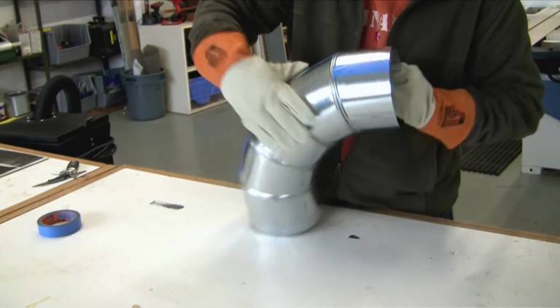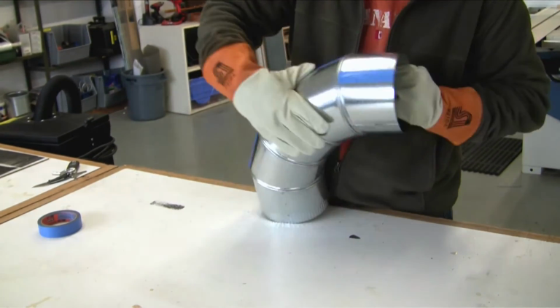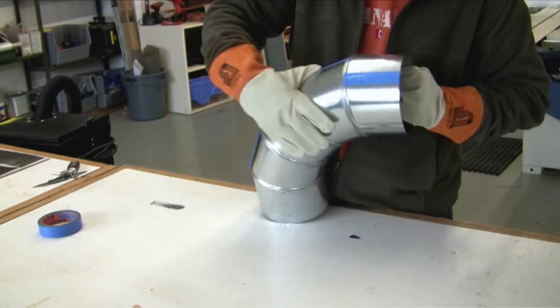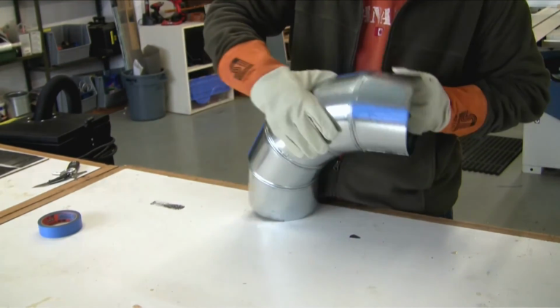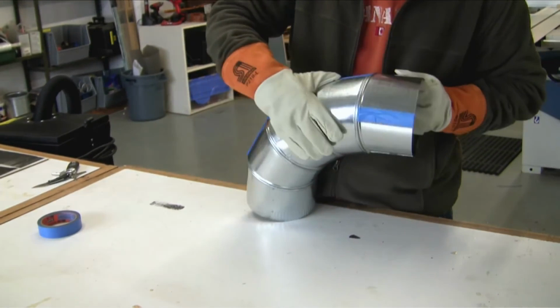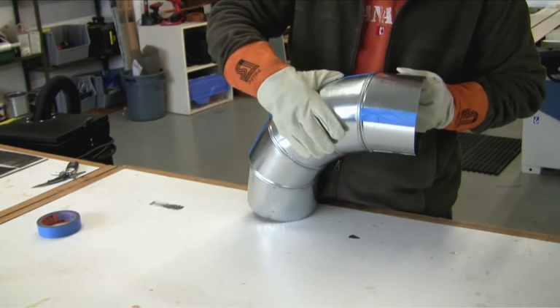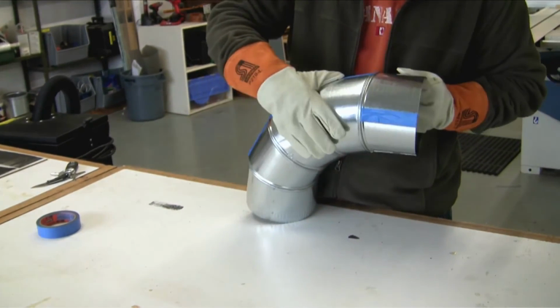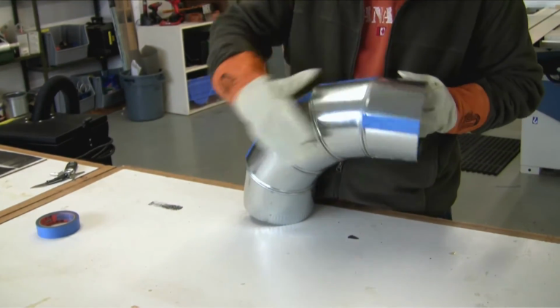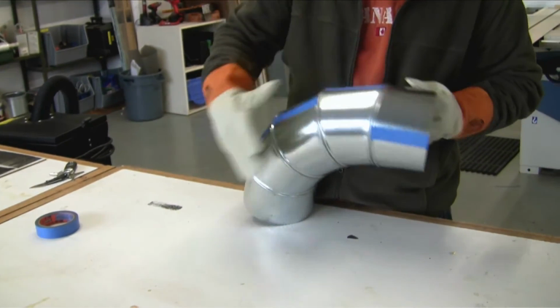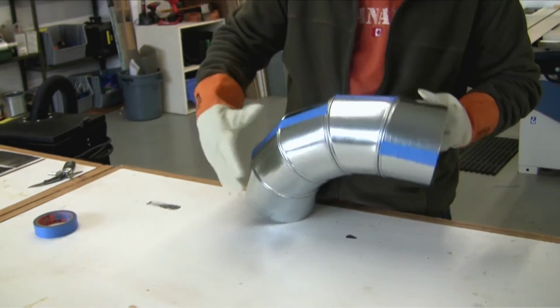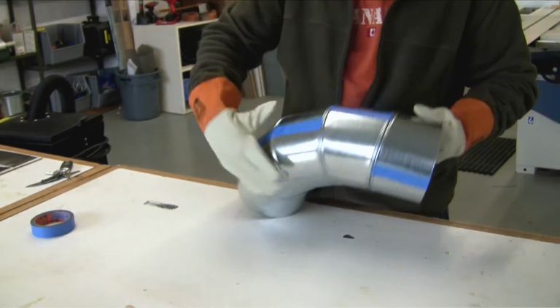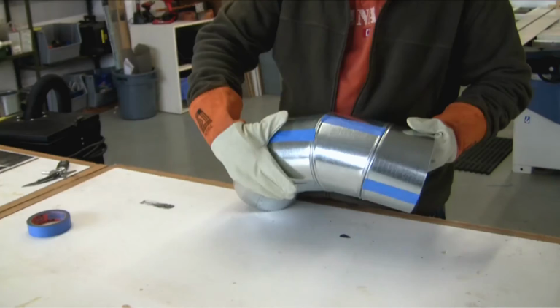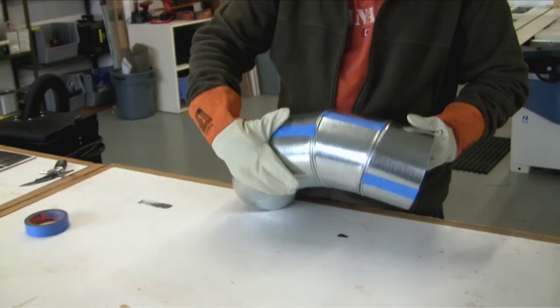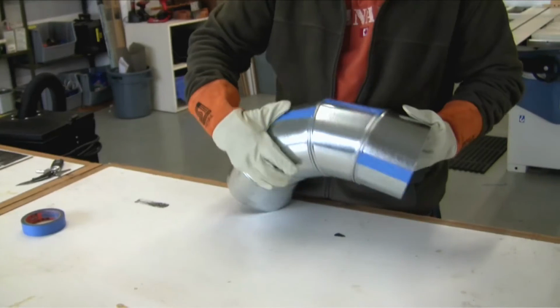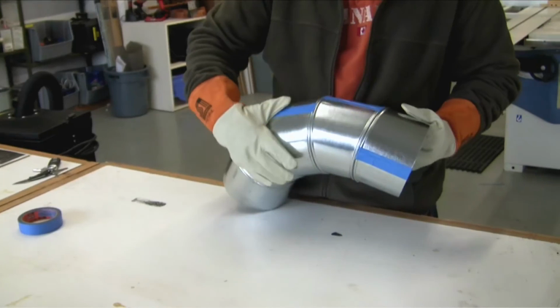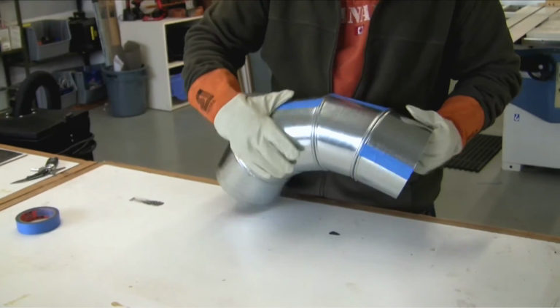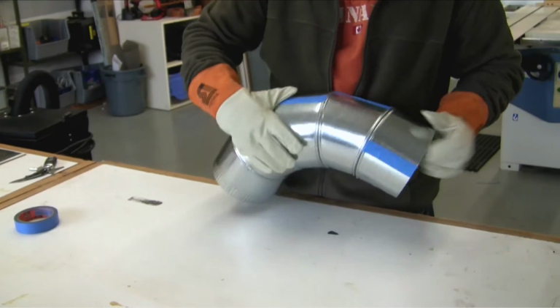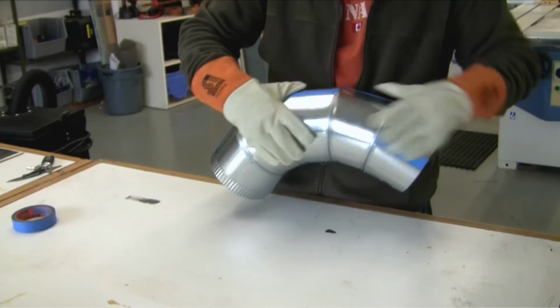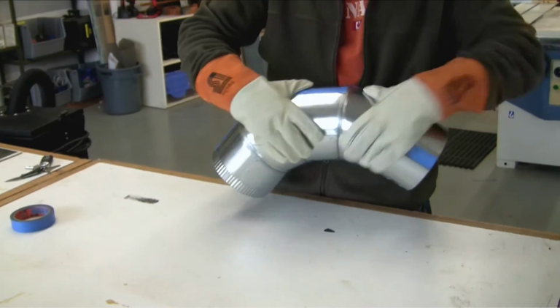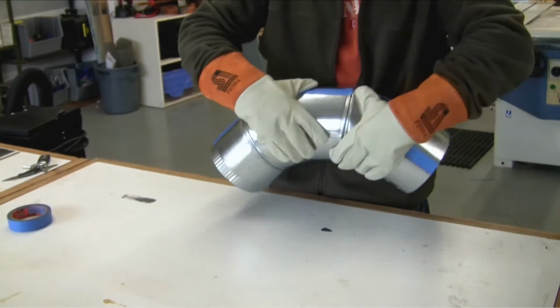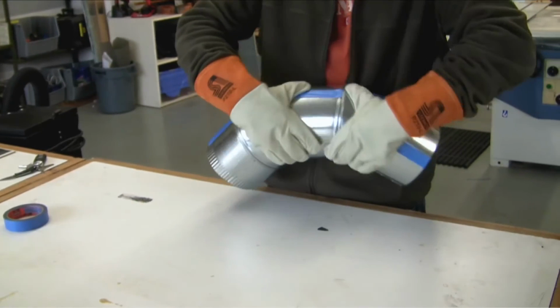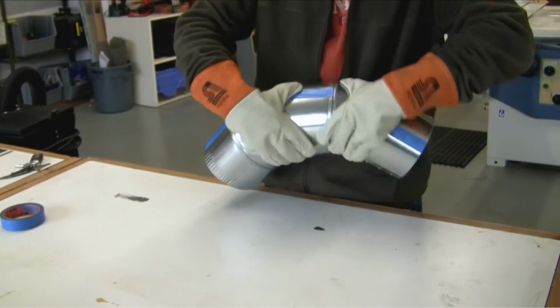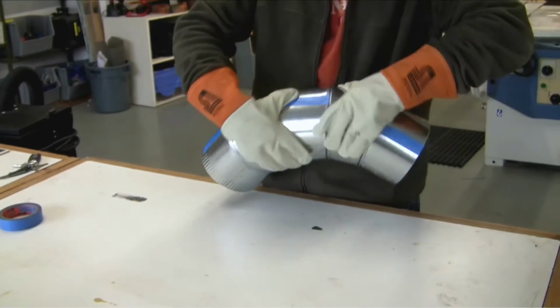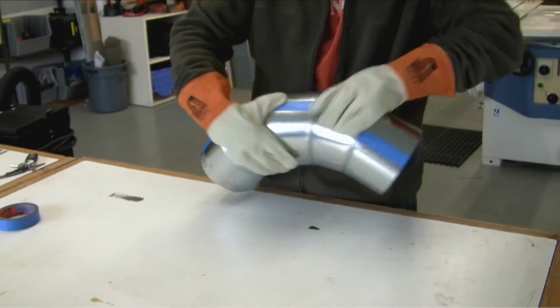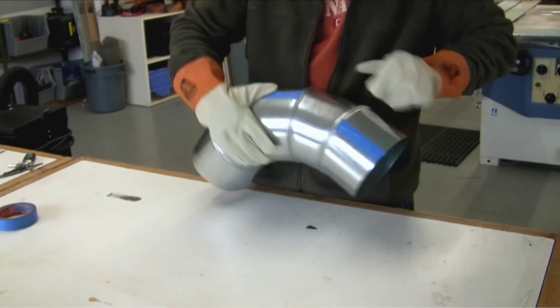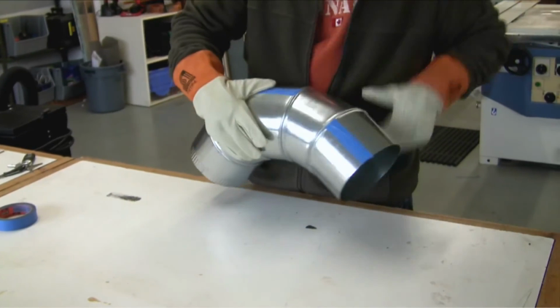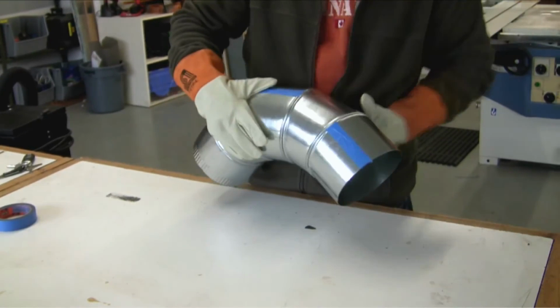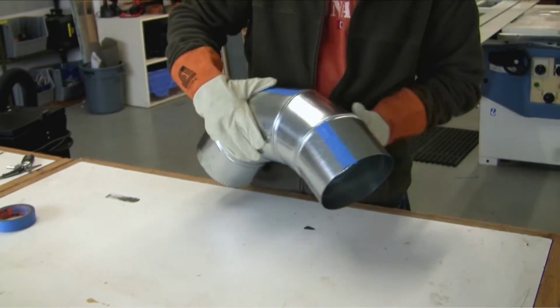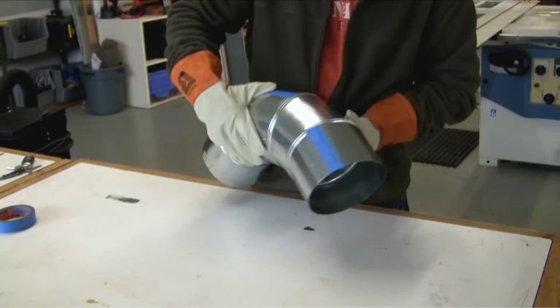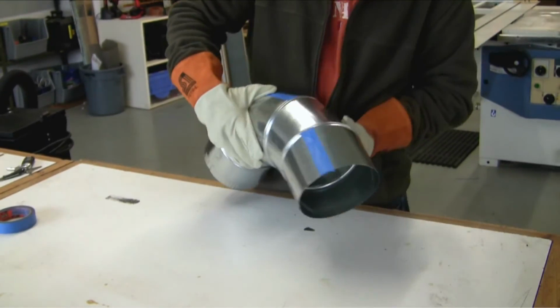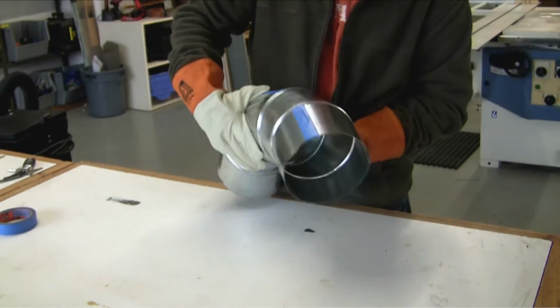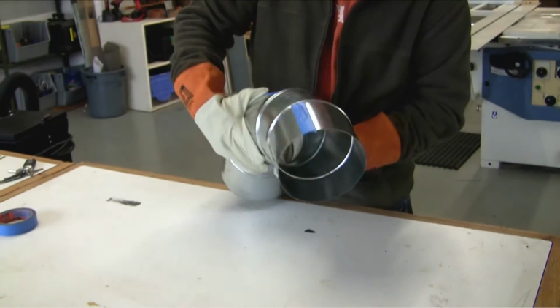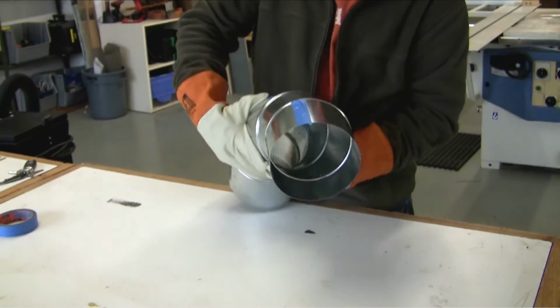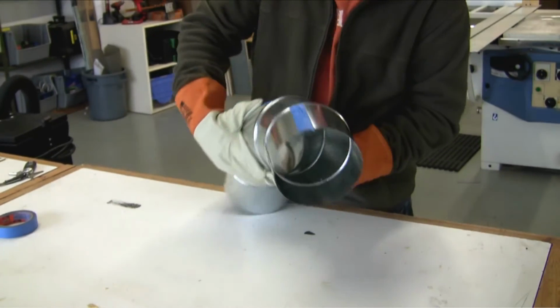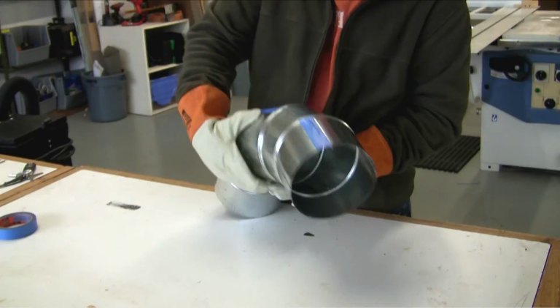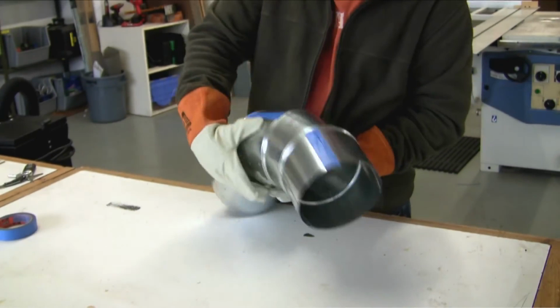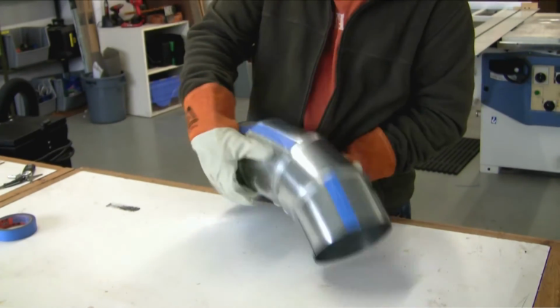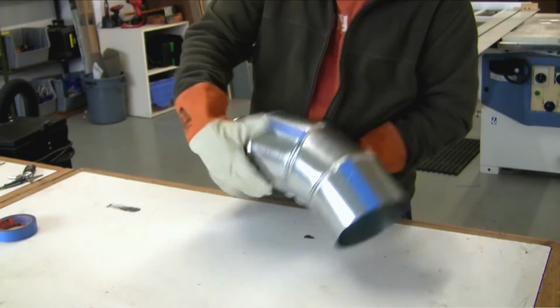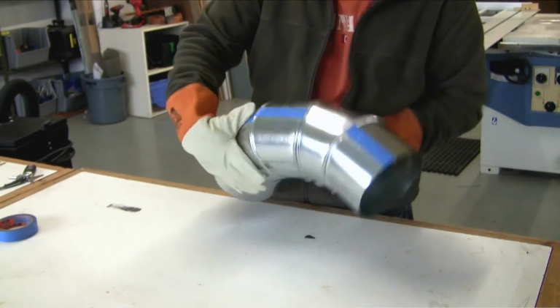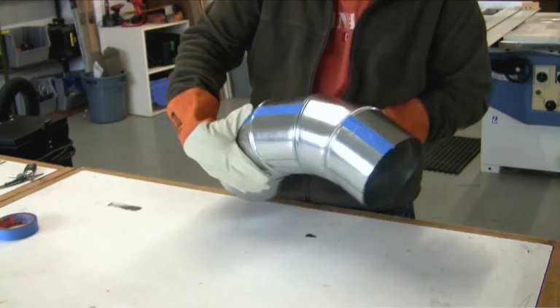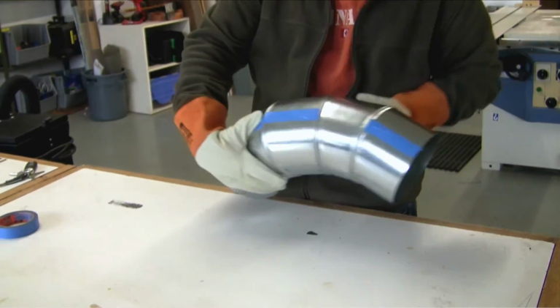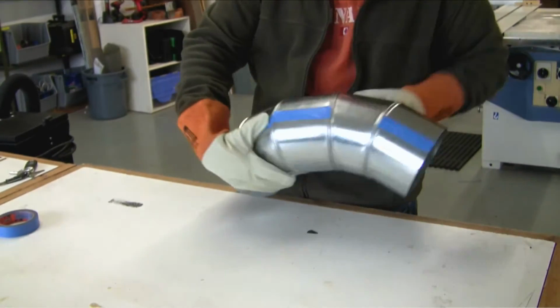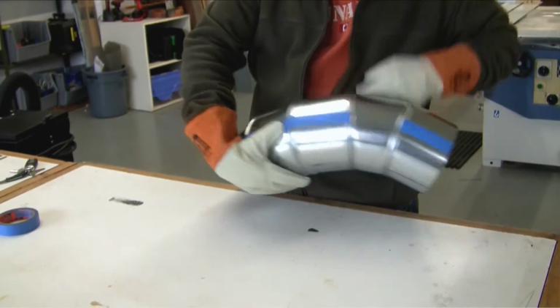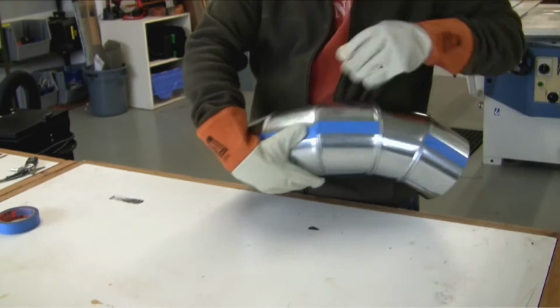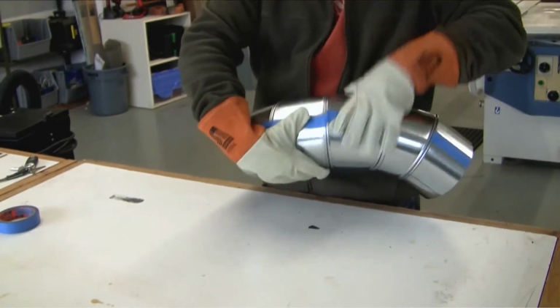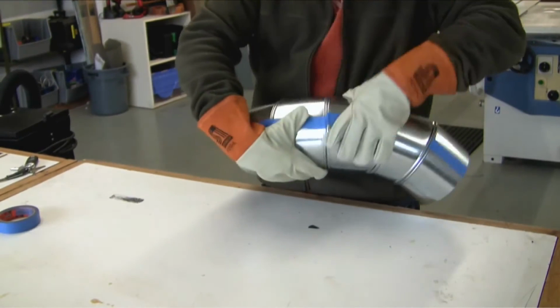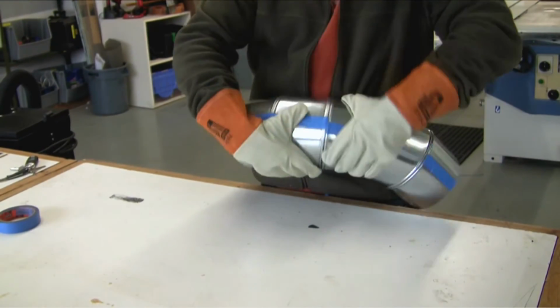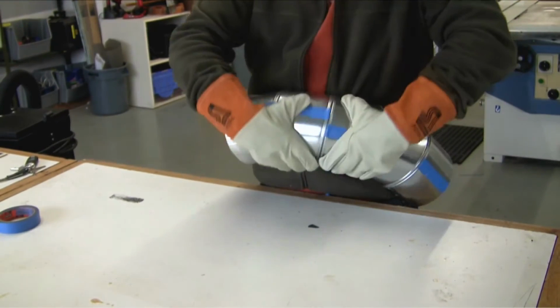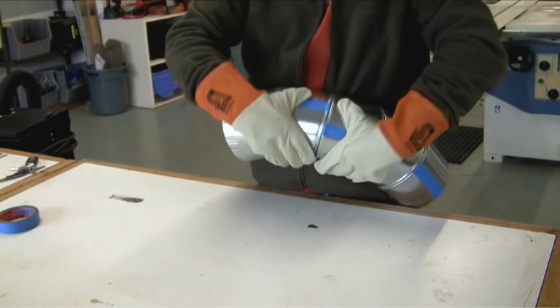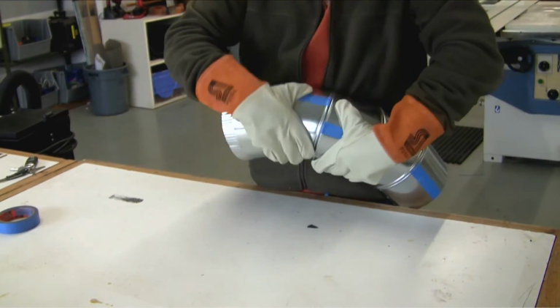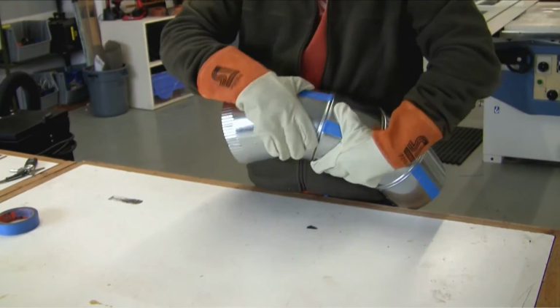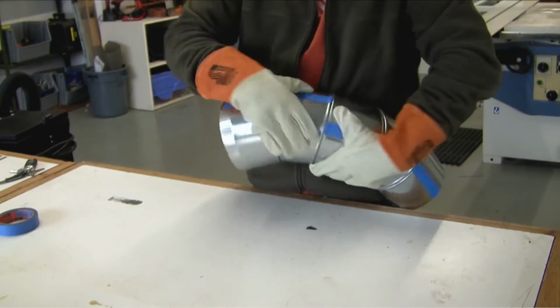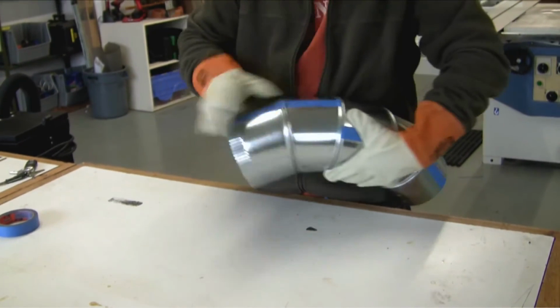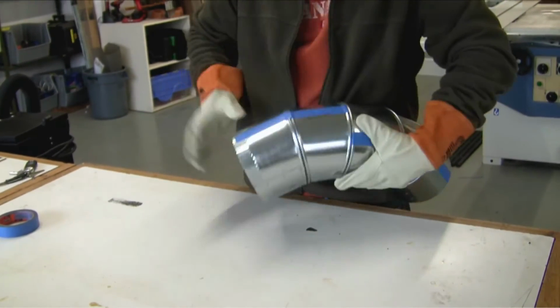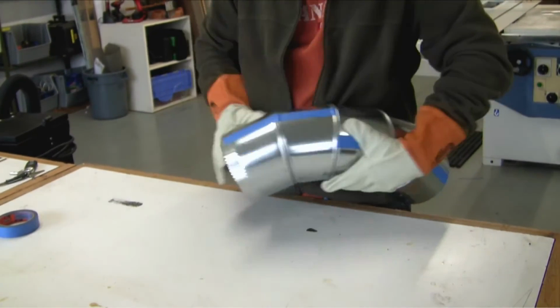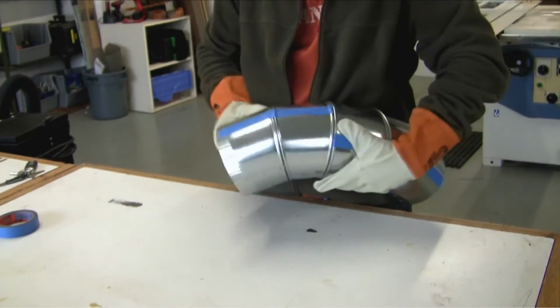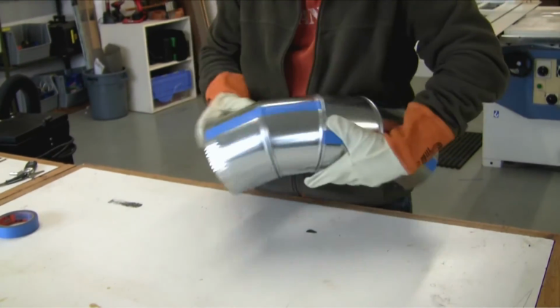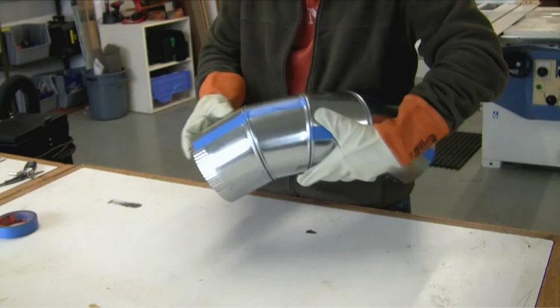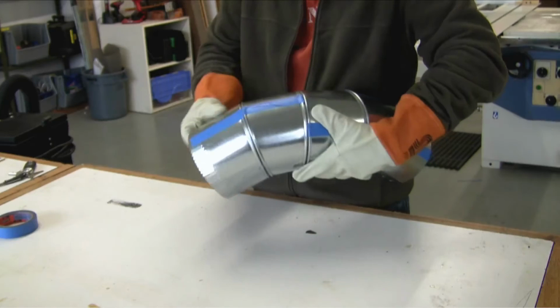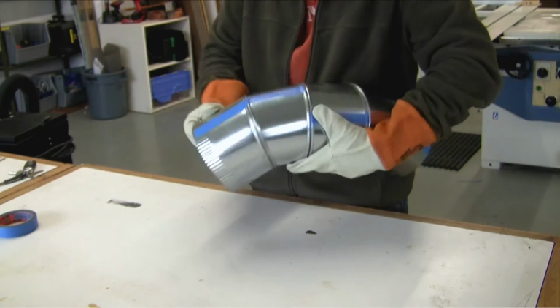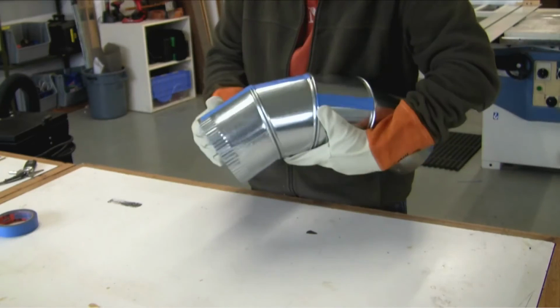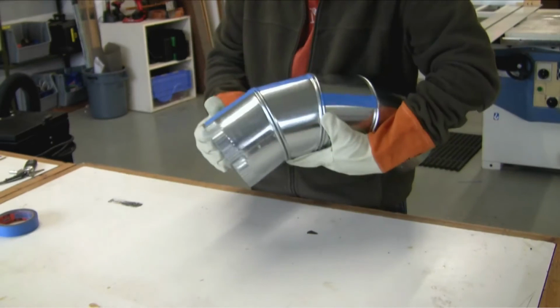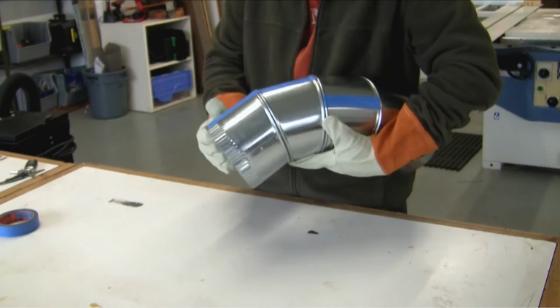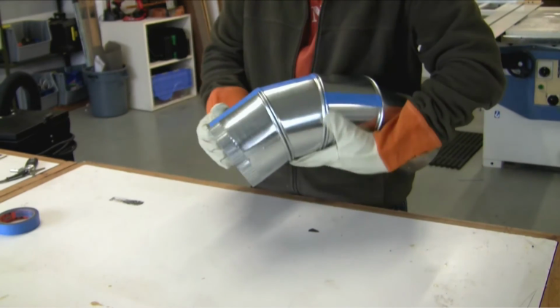Next, turn each section so that the tape line is now 90 degrees, or one quarter turn away from its original position, in alternating directions.